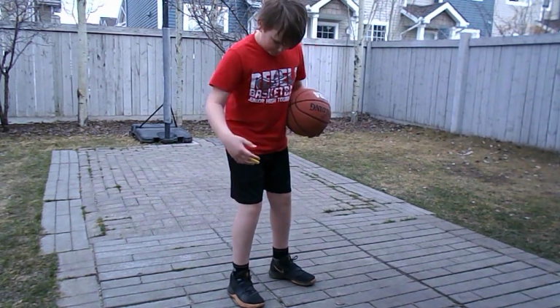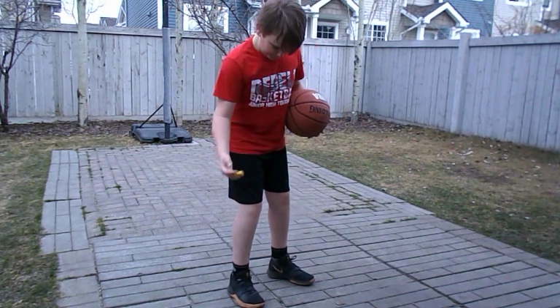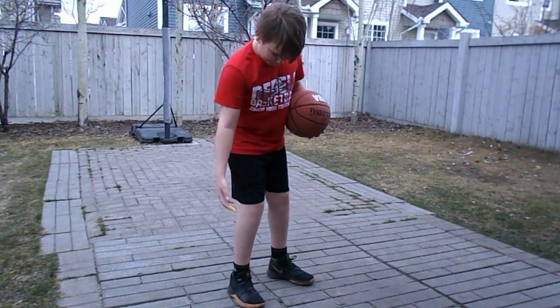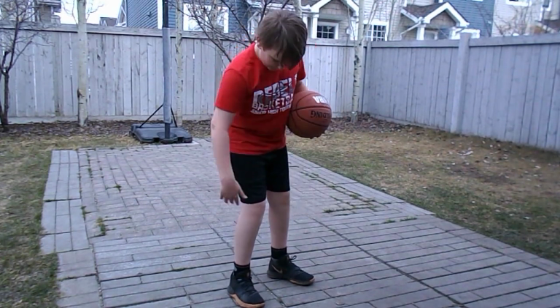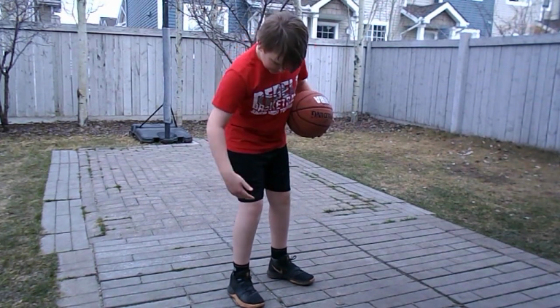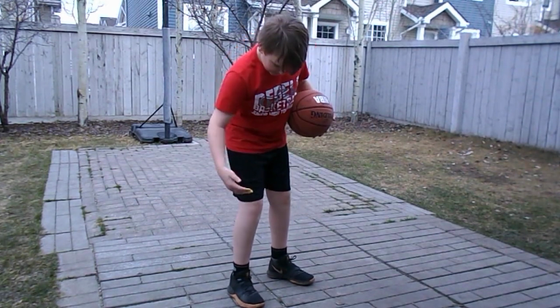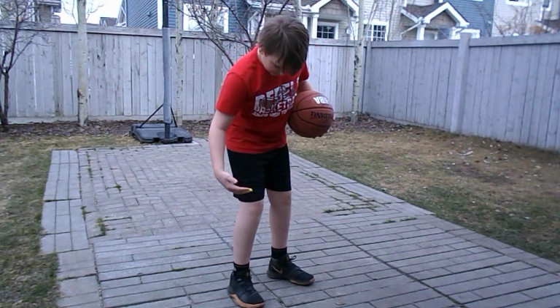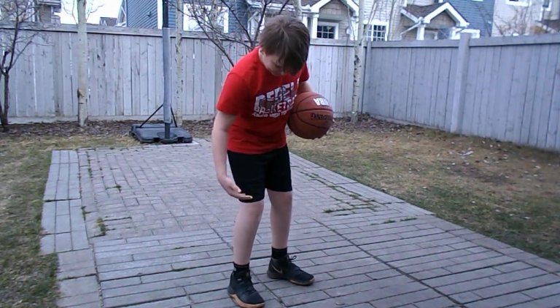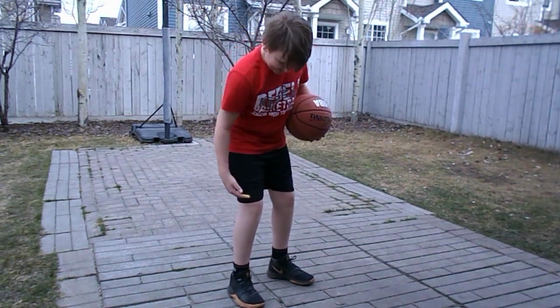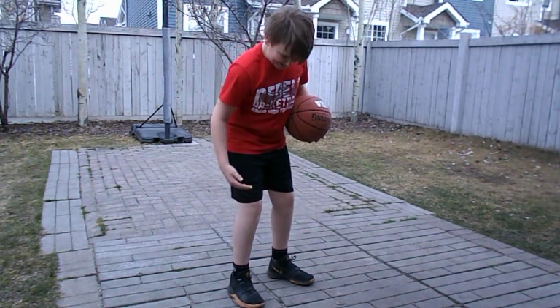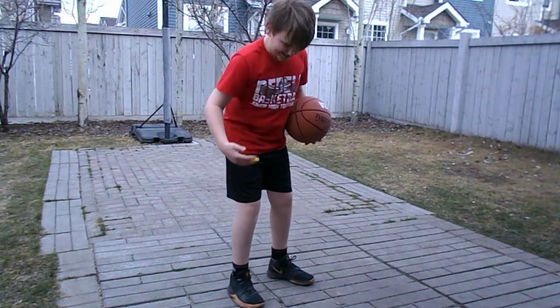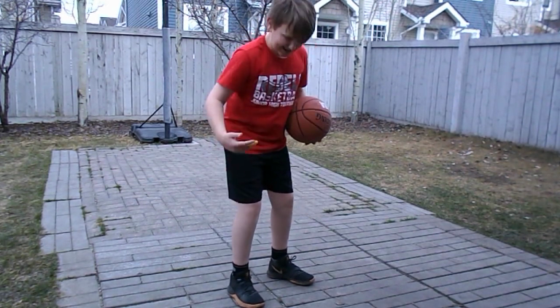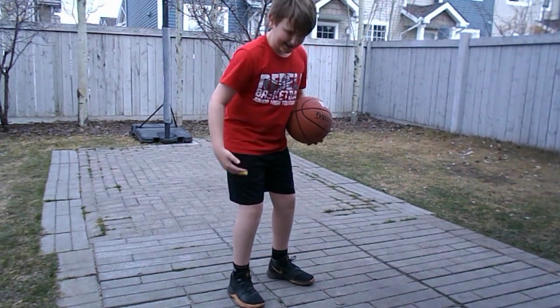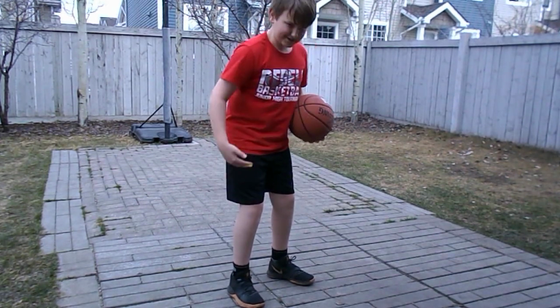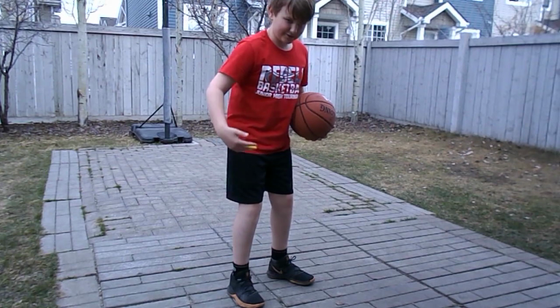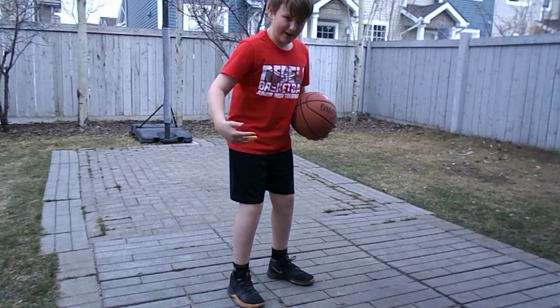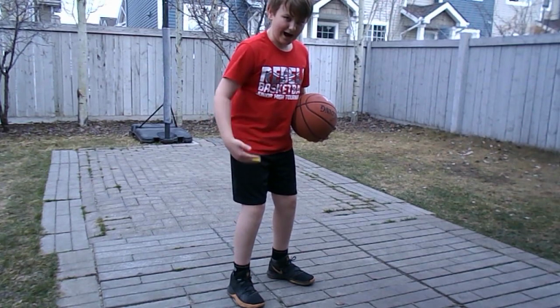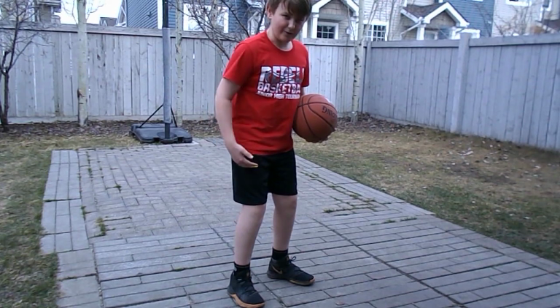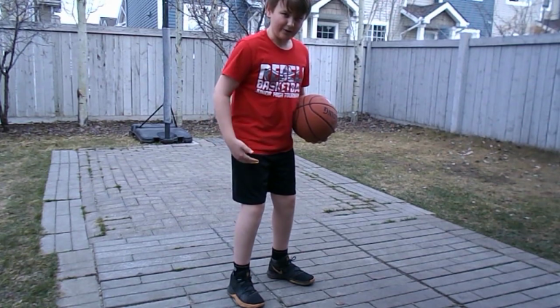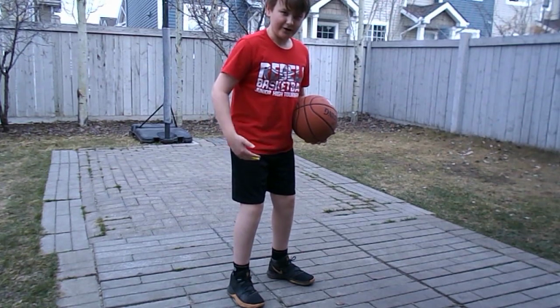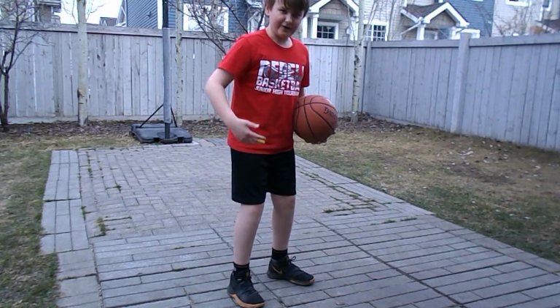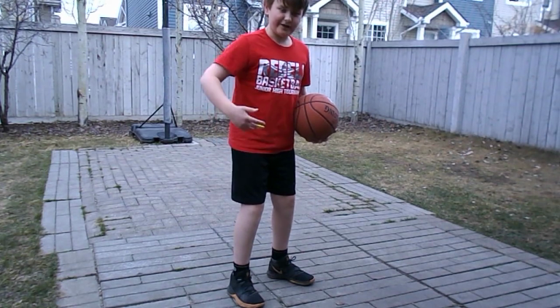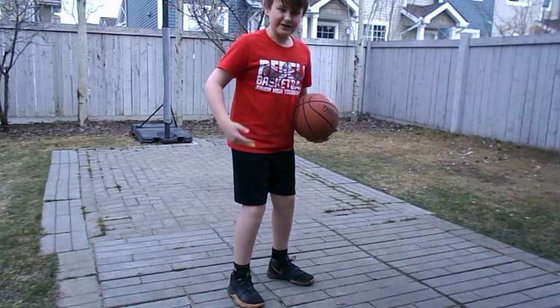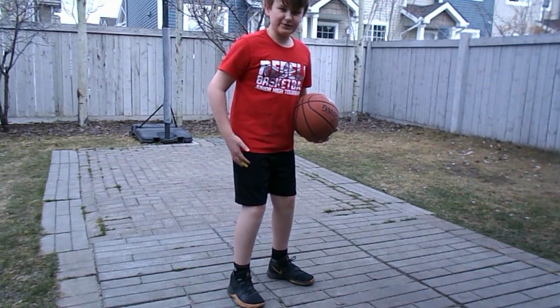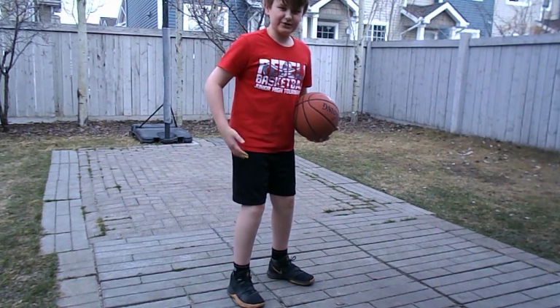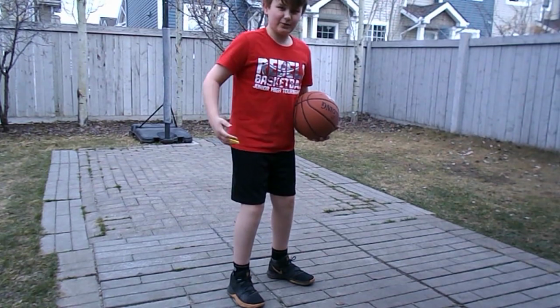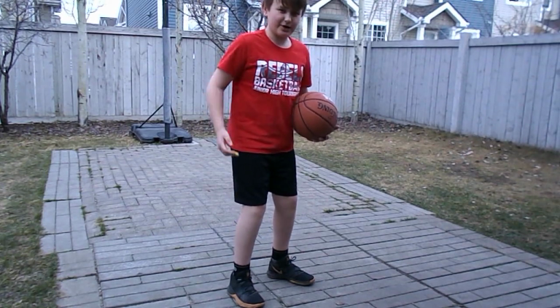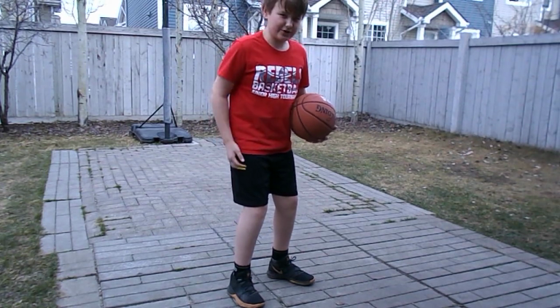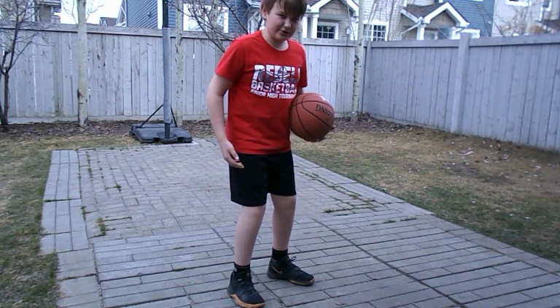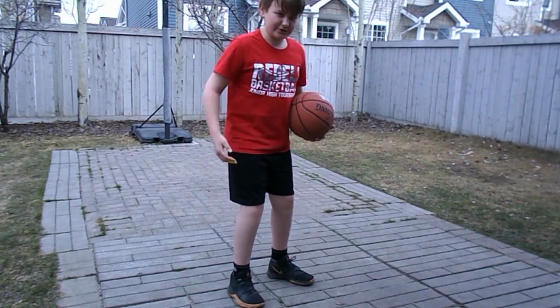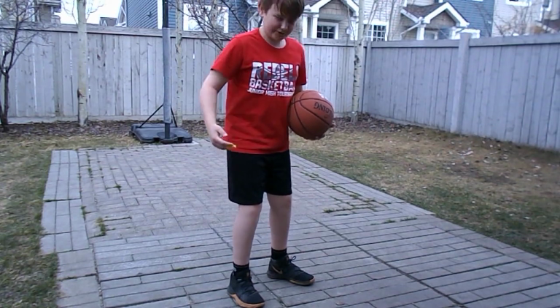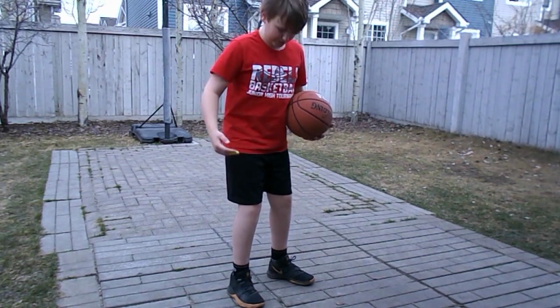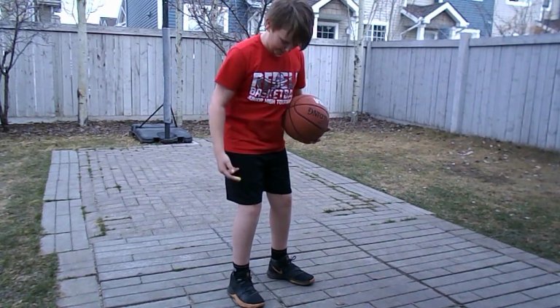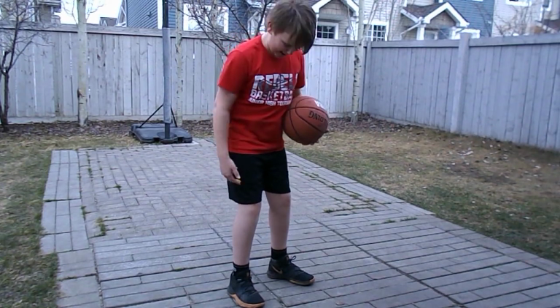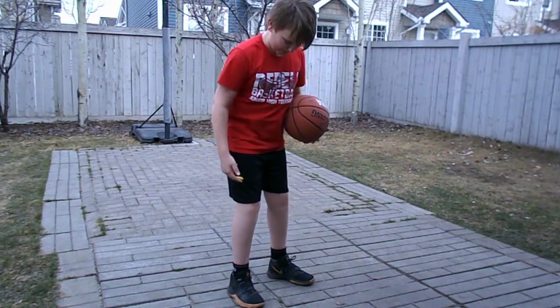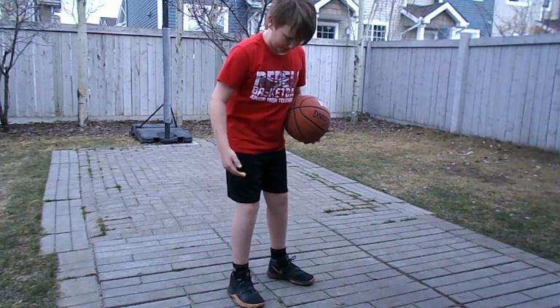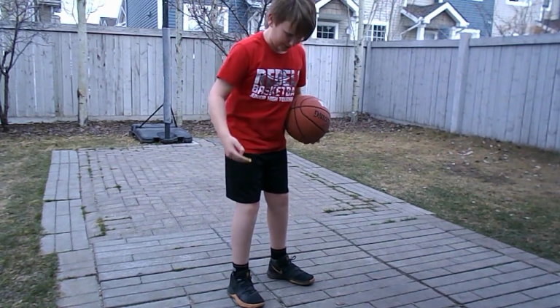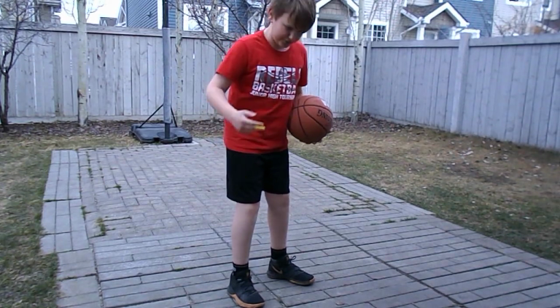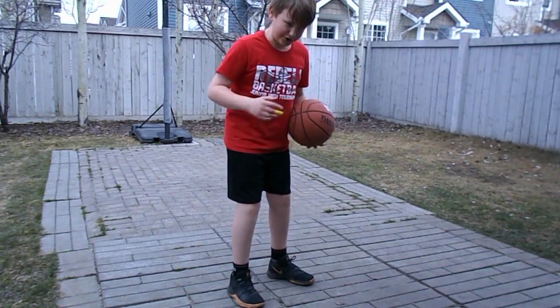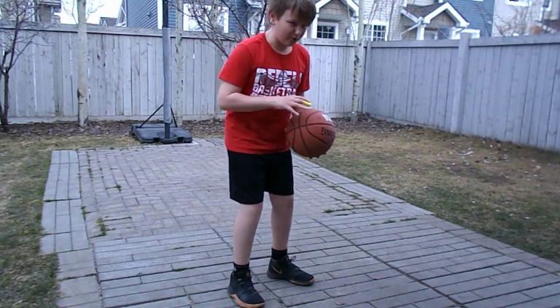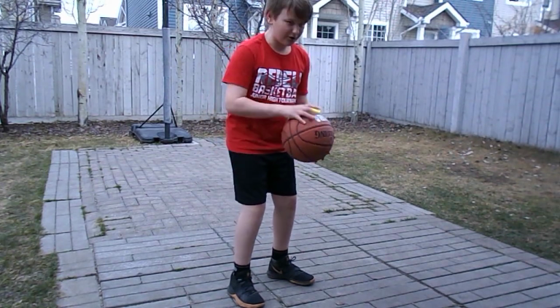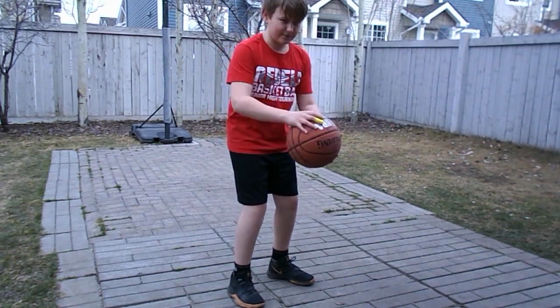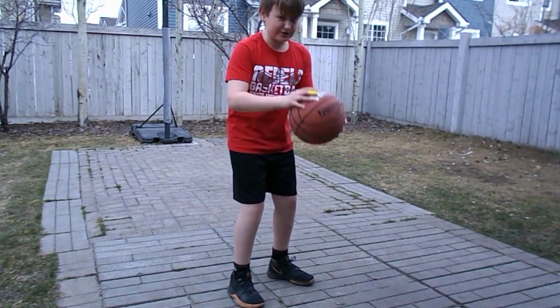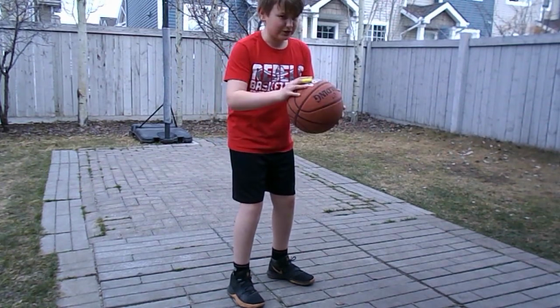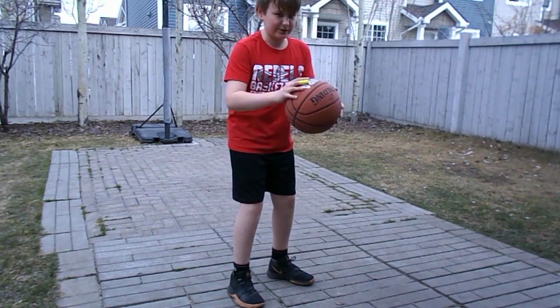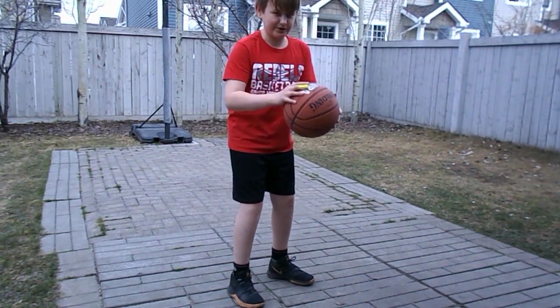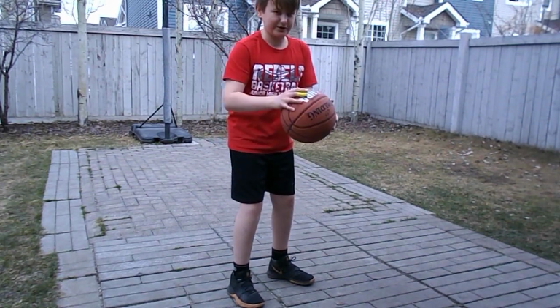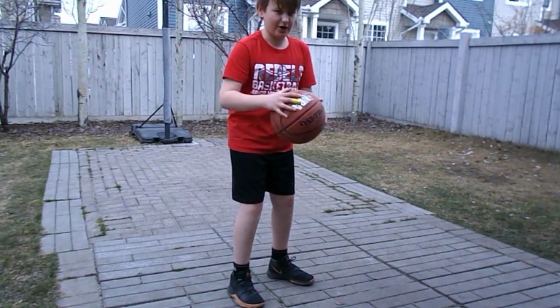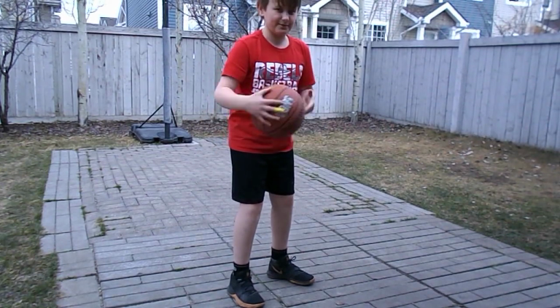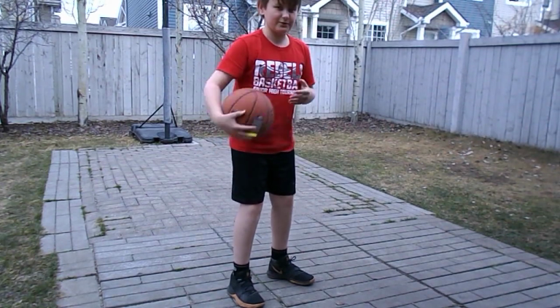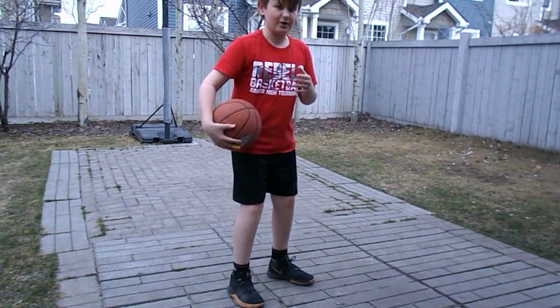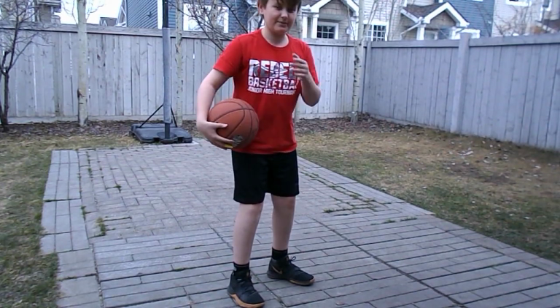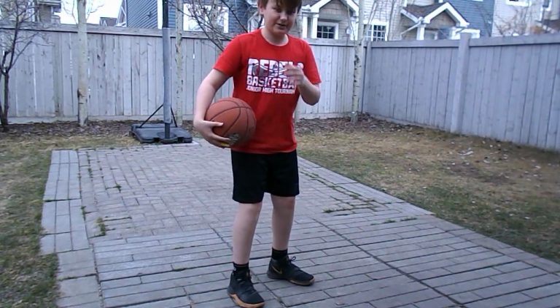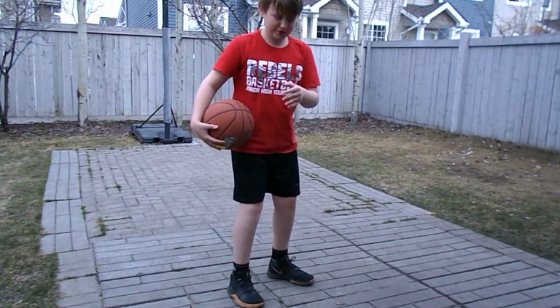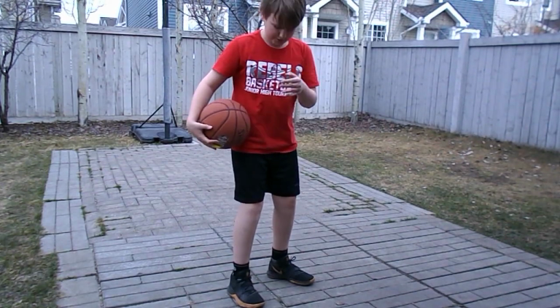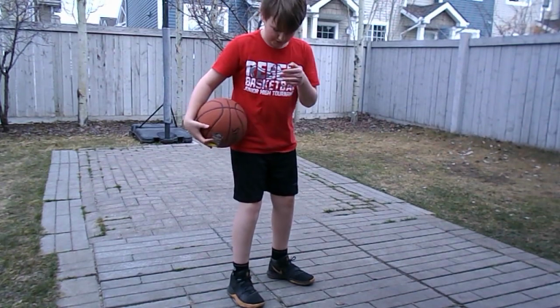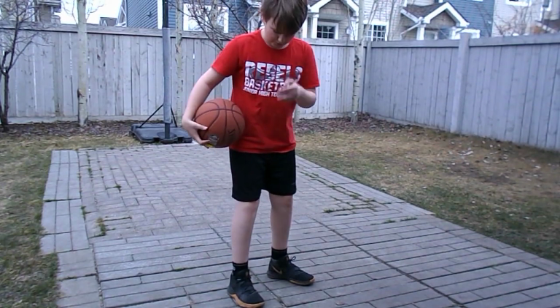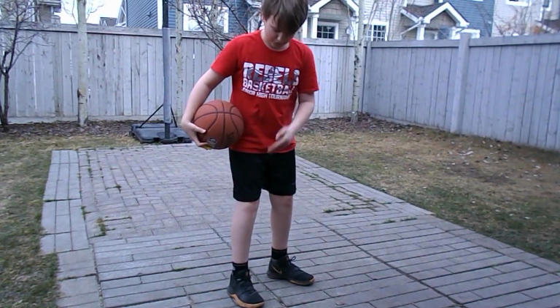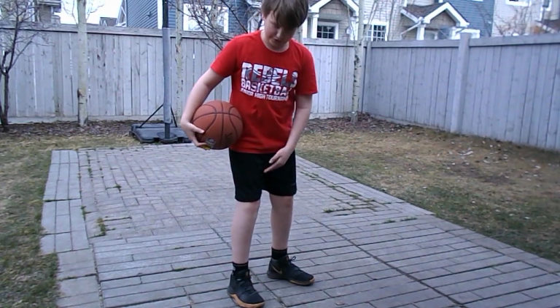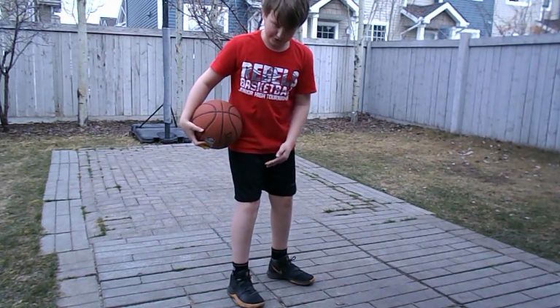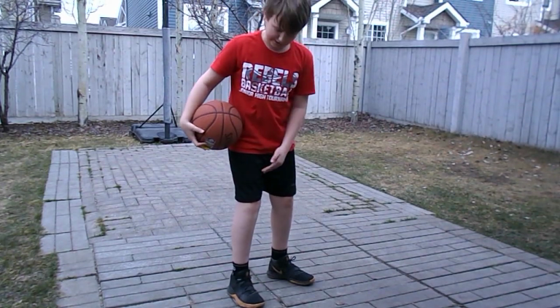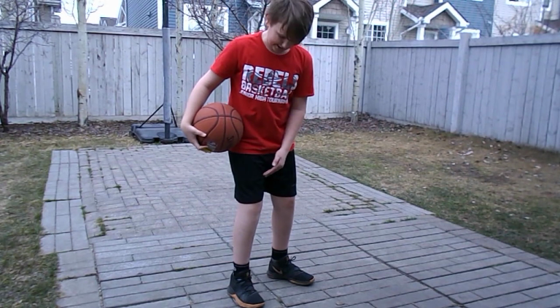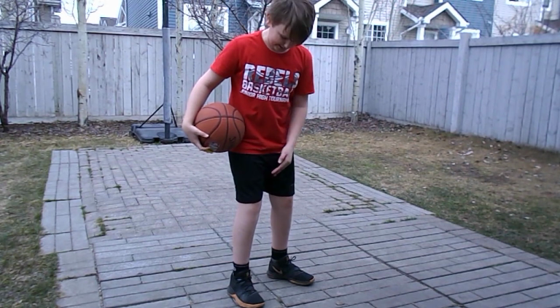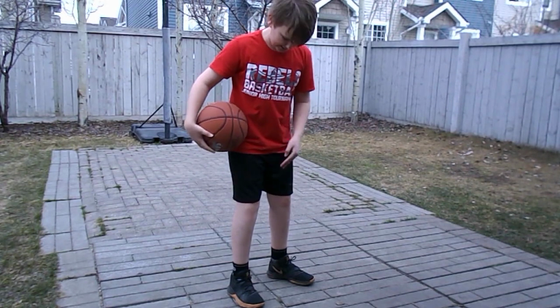Moving on to your legs — that's your power. That's what you want to use for your power. You don't want to be shooting with your arms; you want to be shooting with your legs.